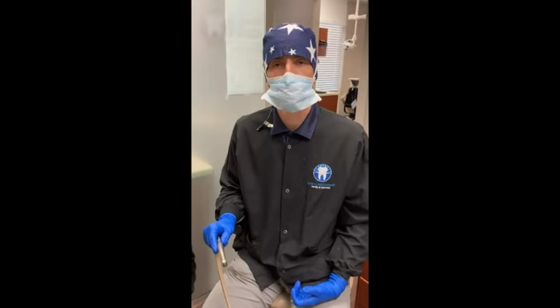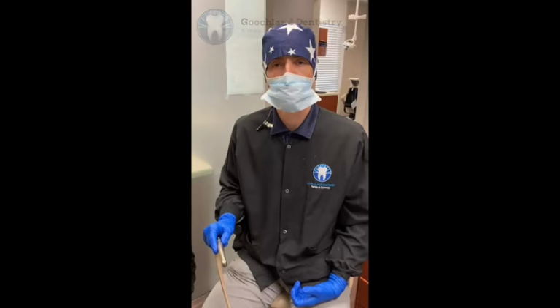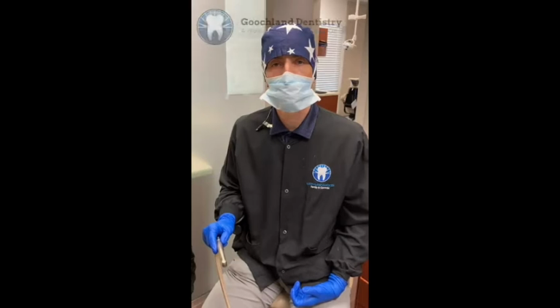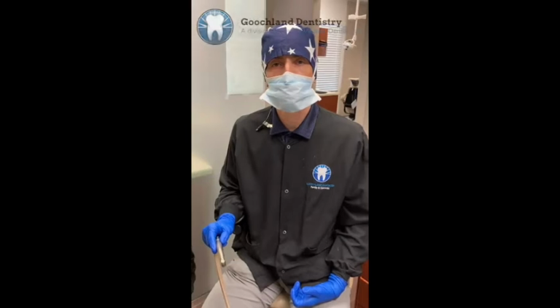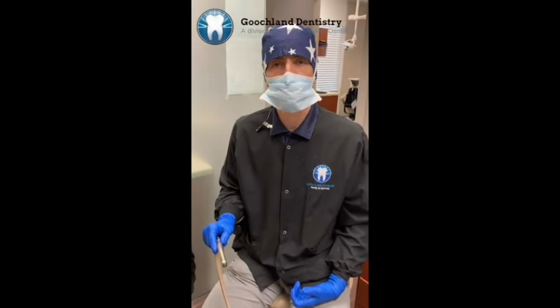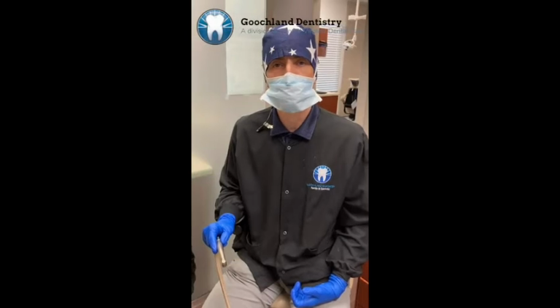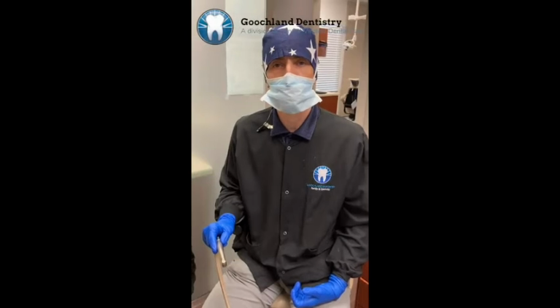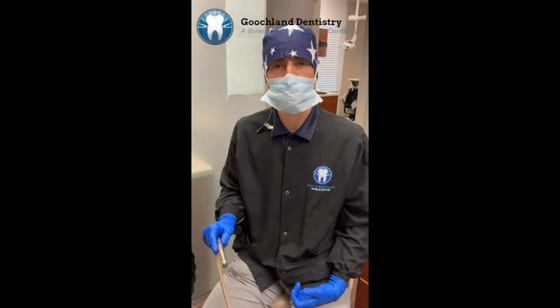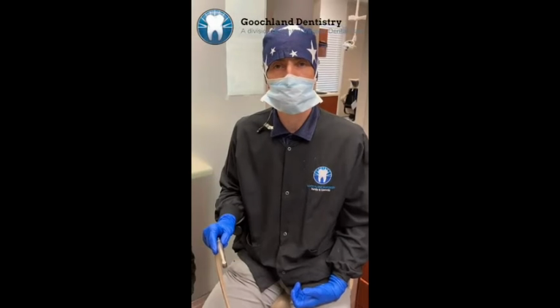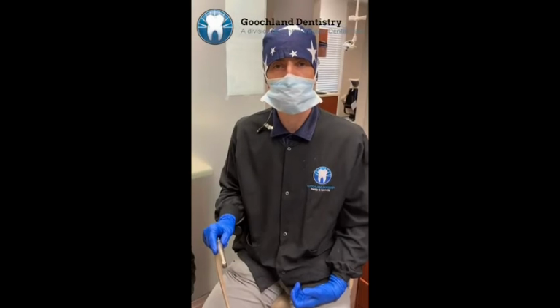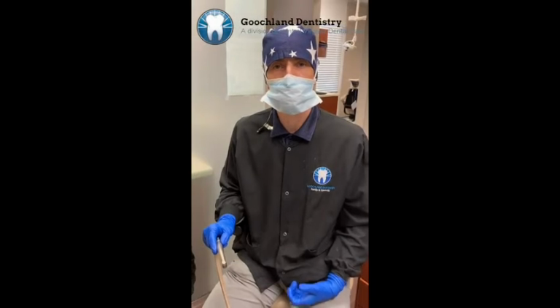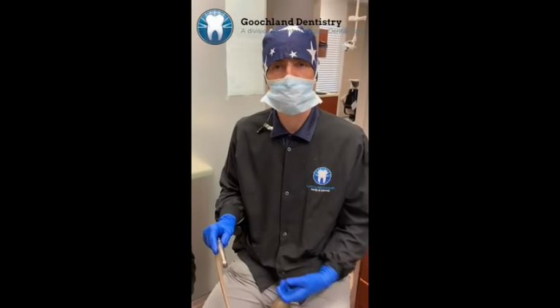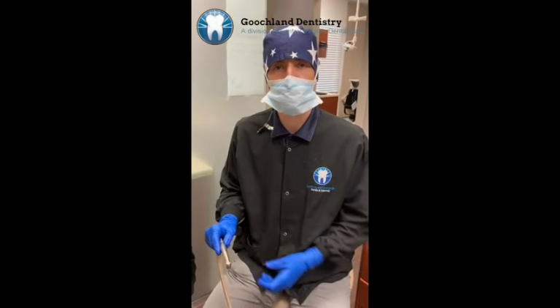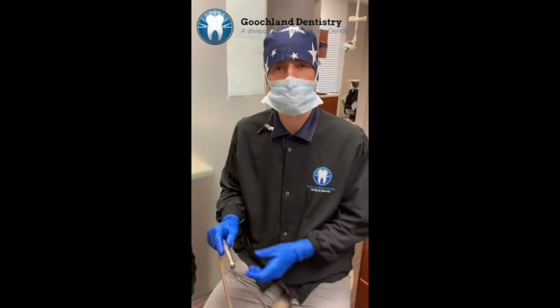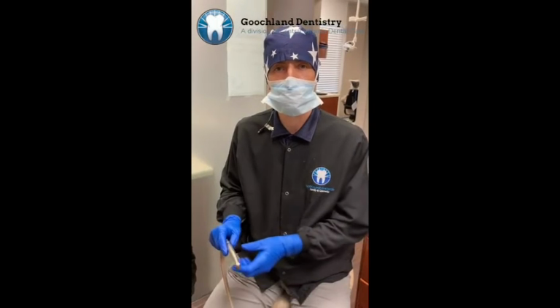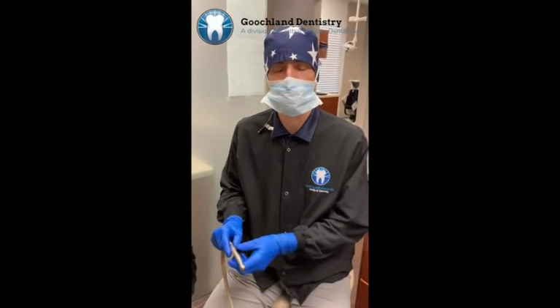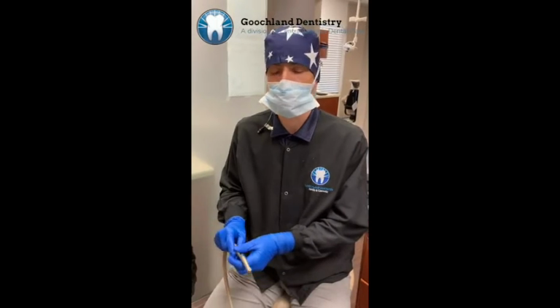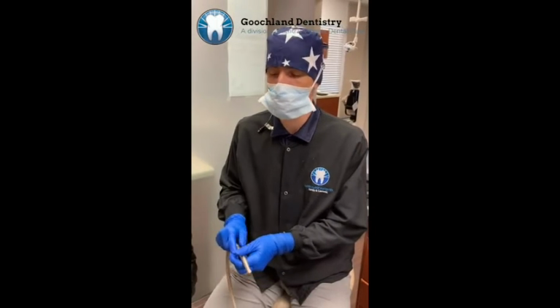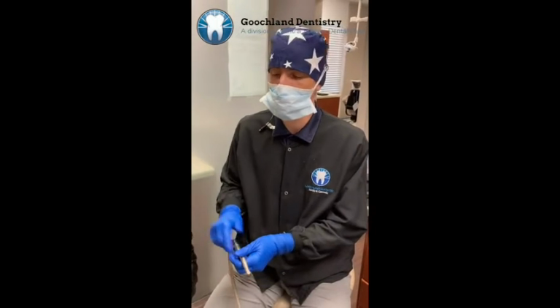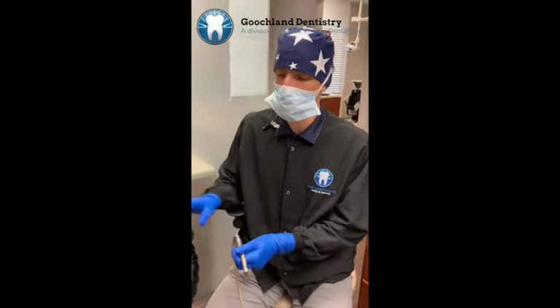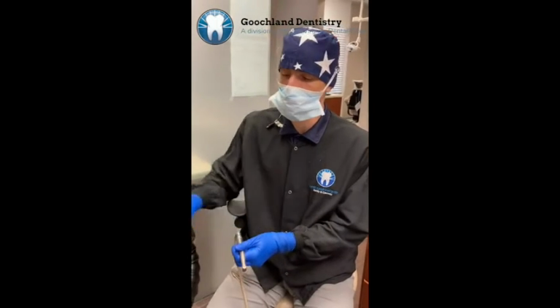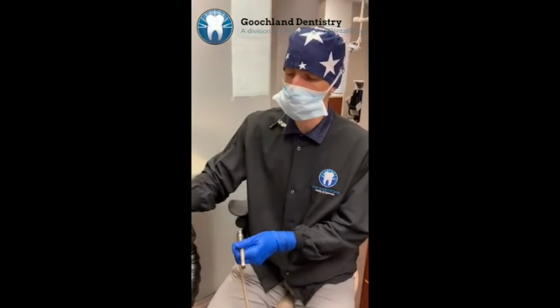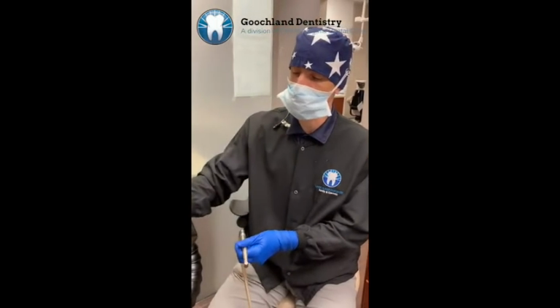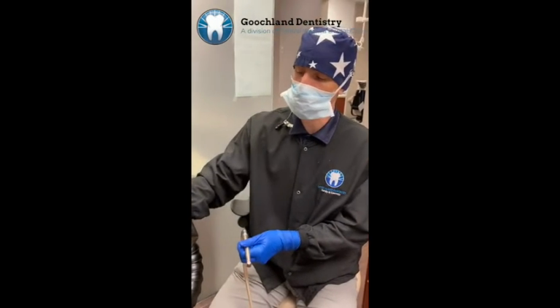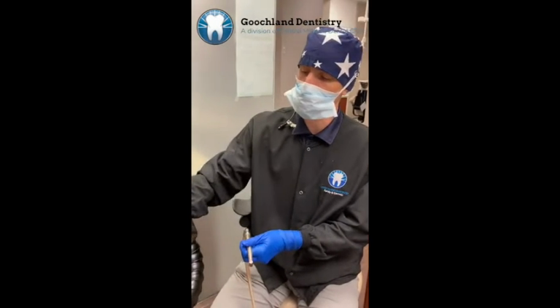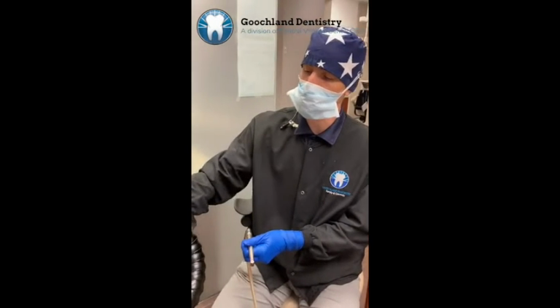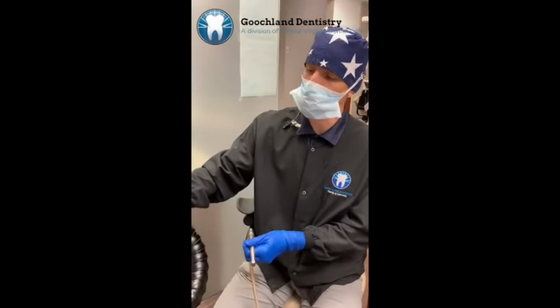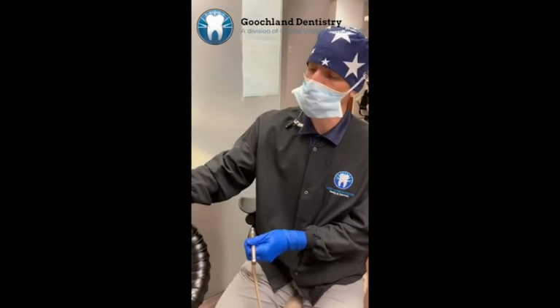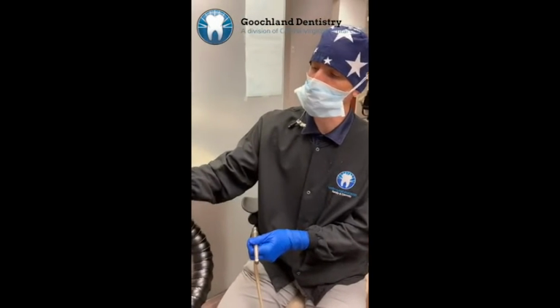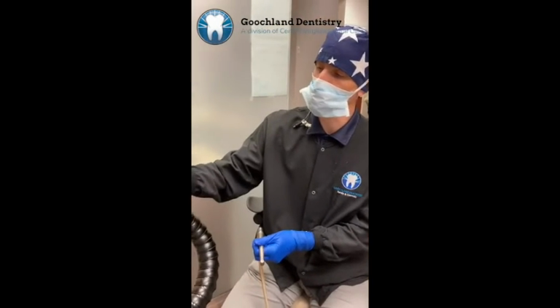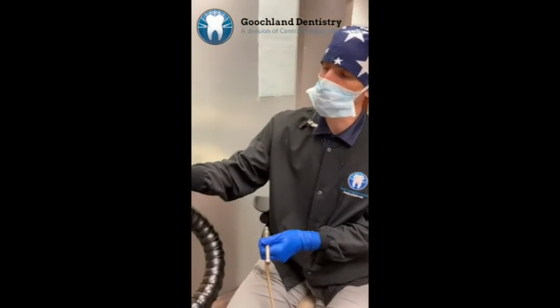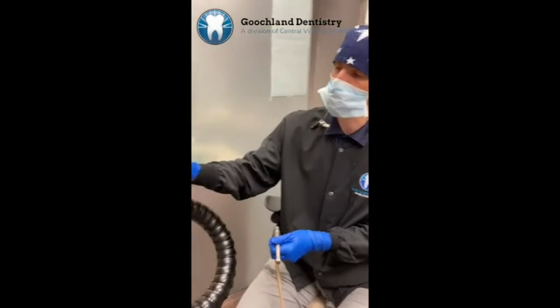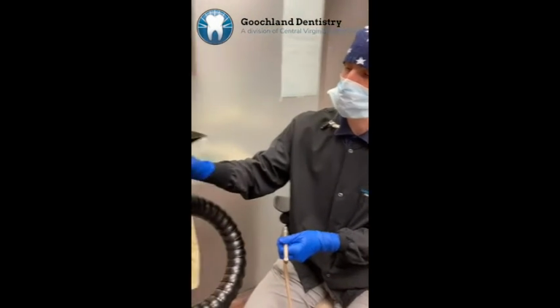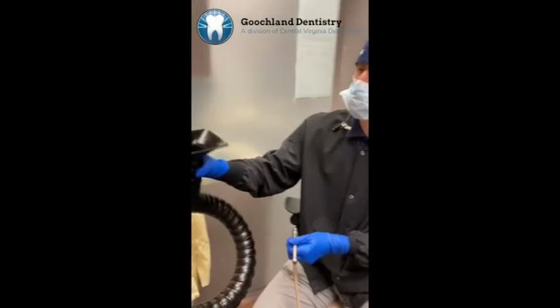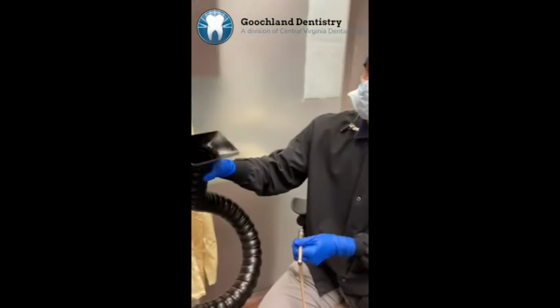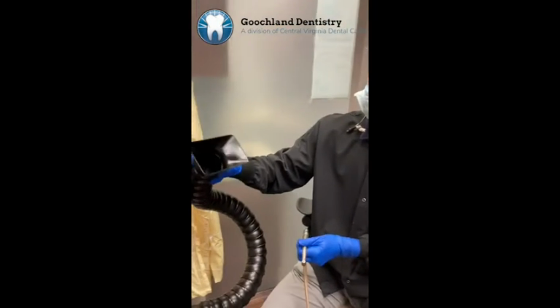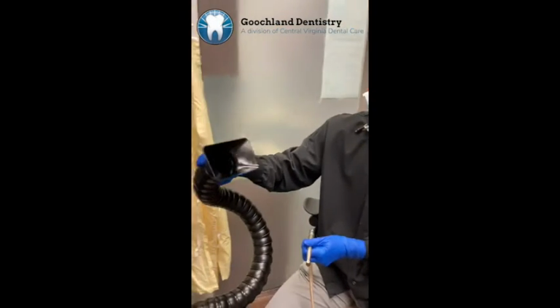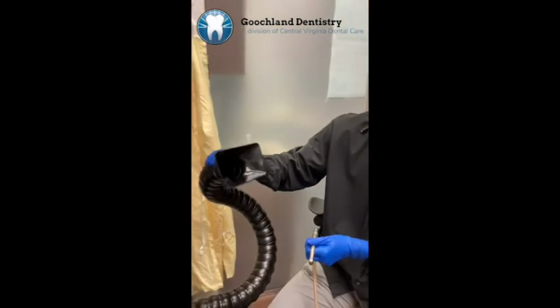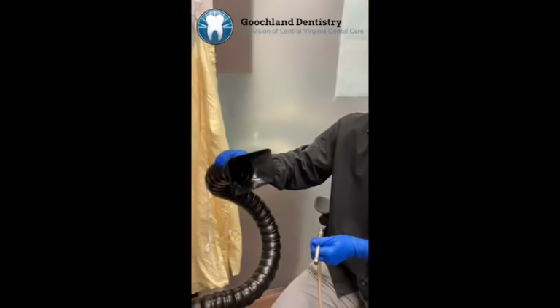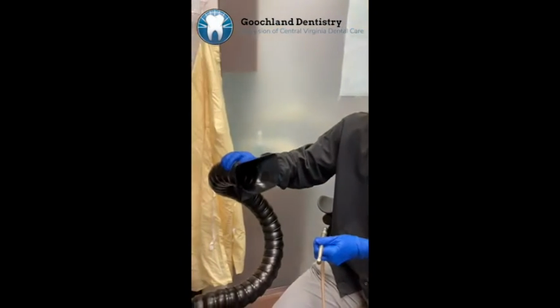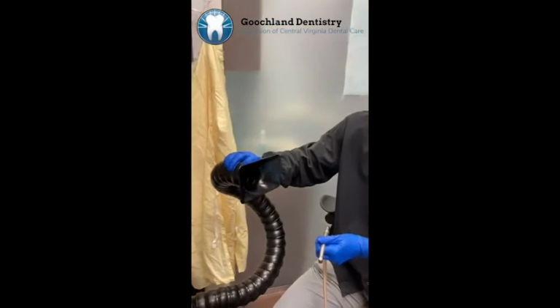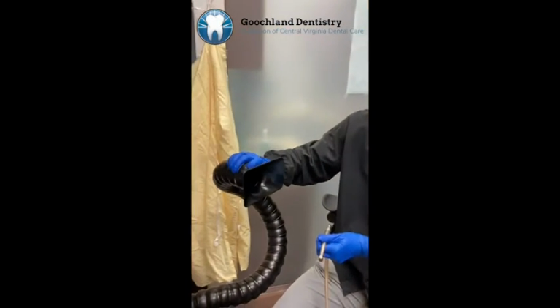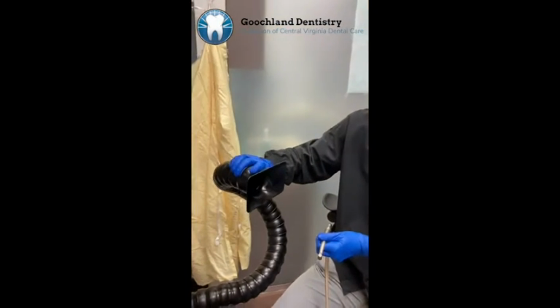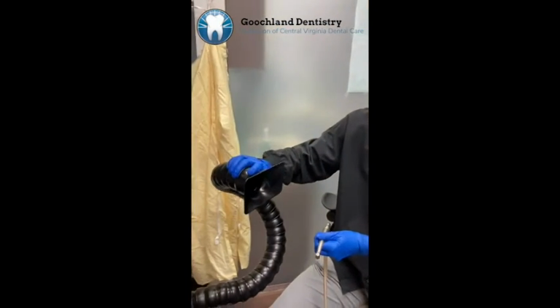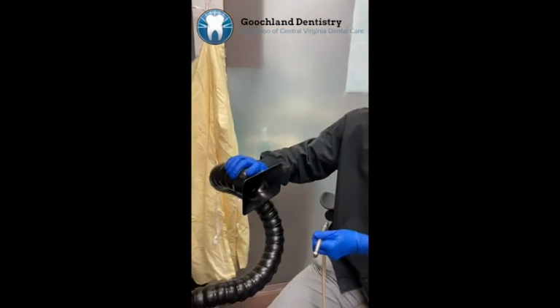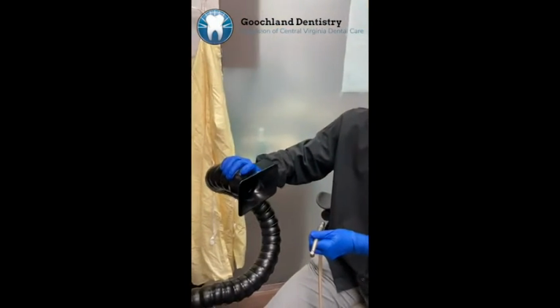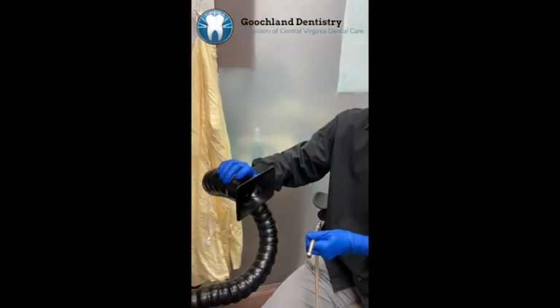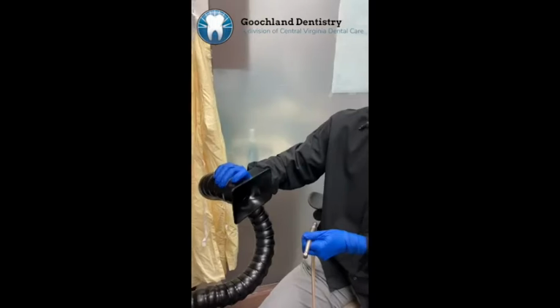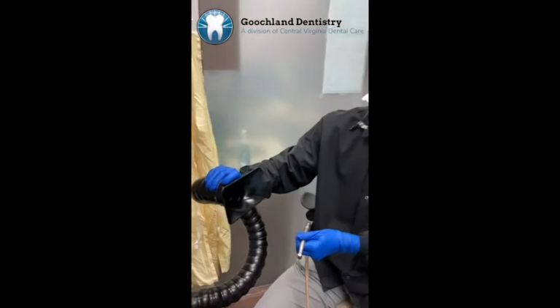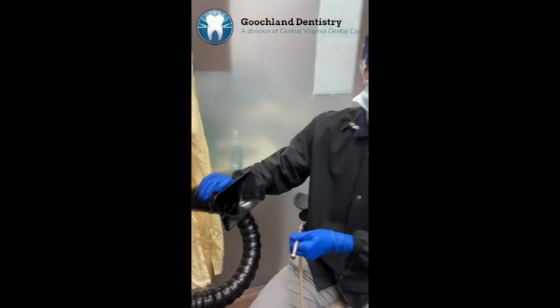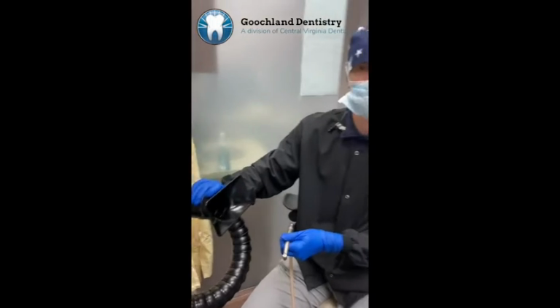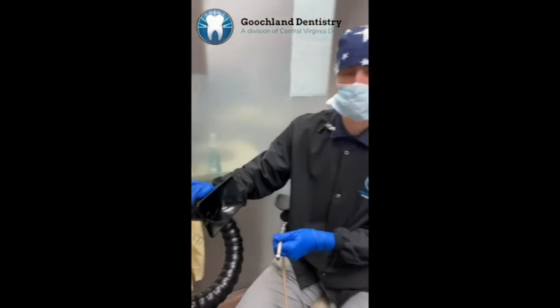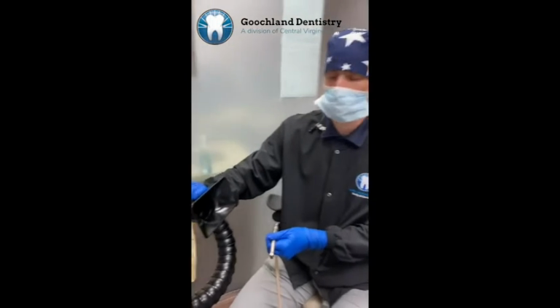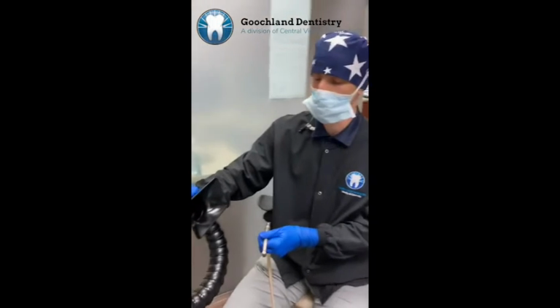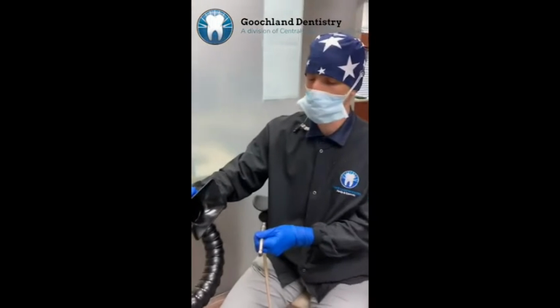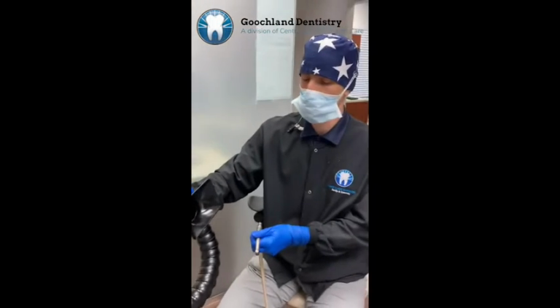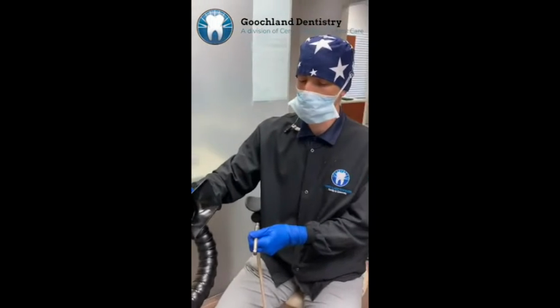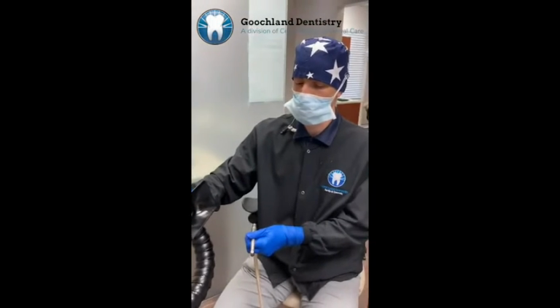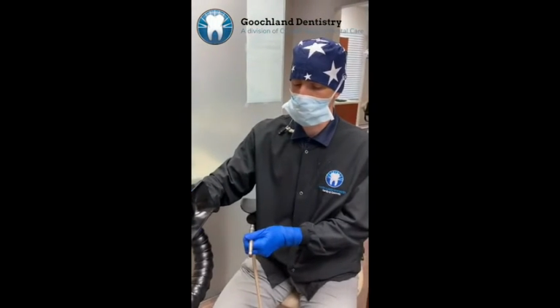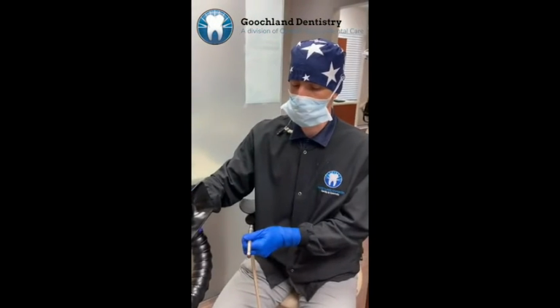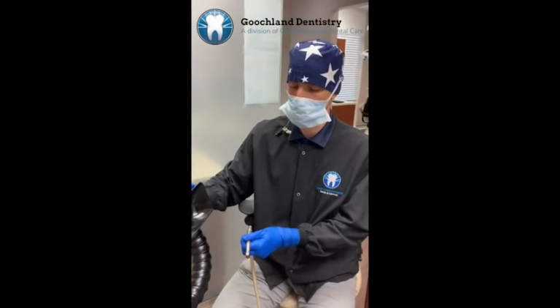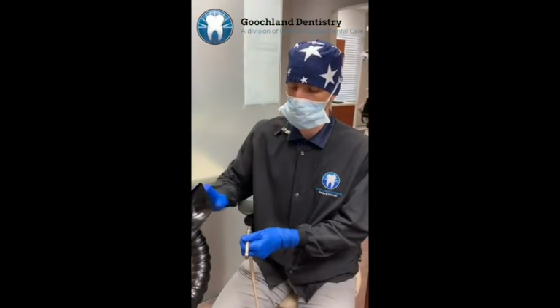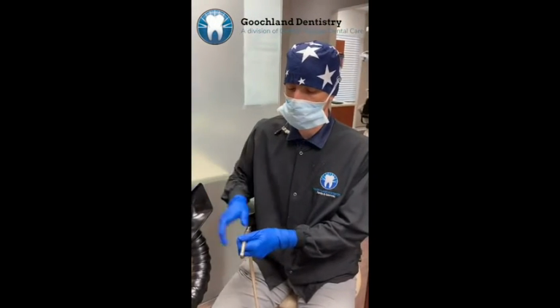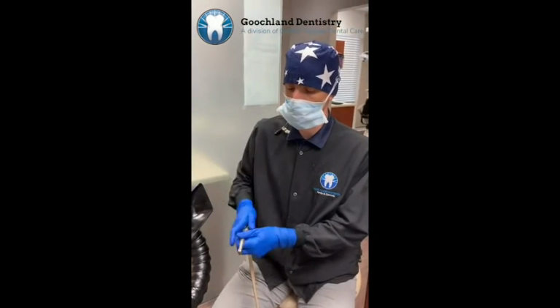Hey, this is Dr. Murchie. I wanted to let you know we've got this suction that decreases the aerosols that go on in the dental office.